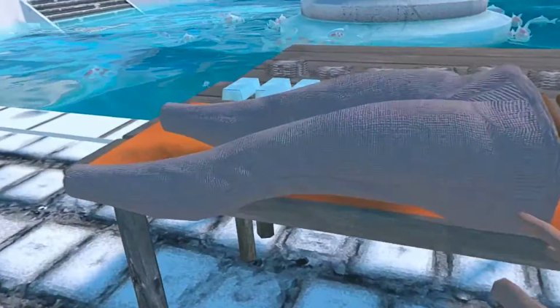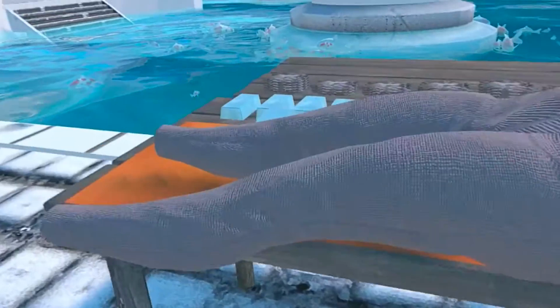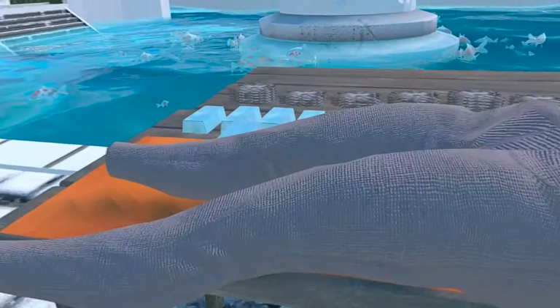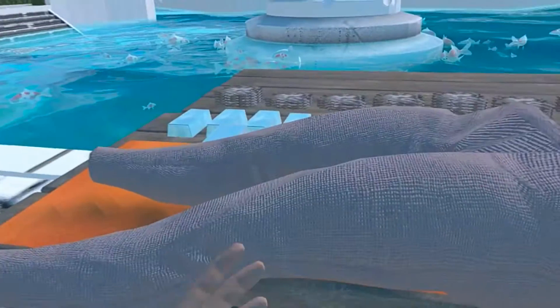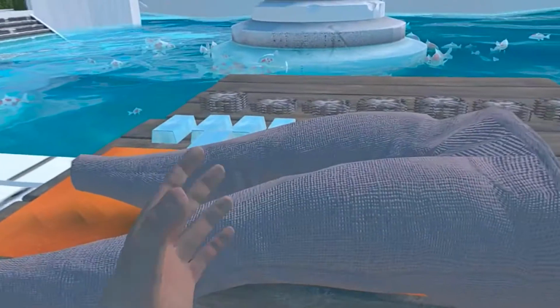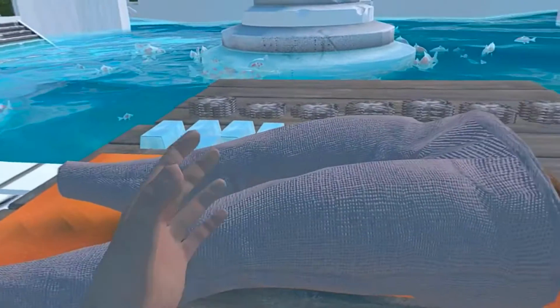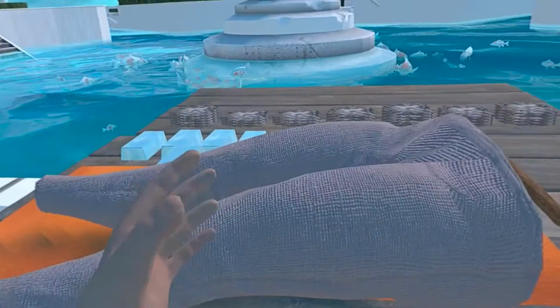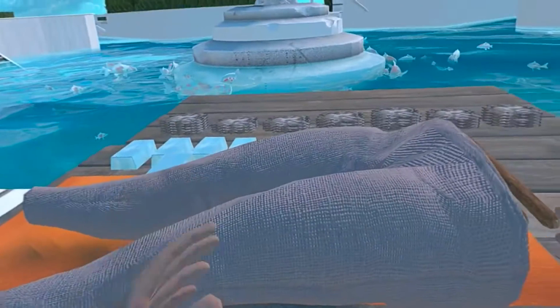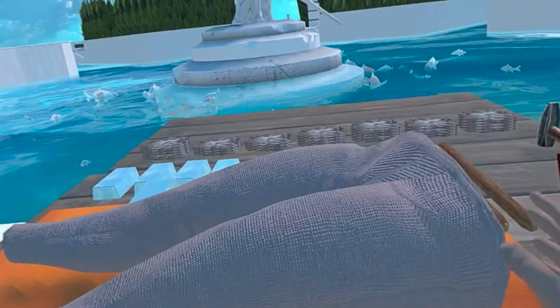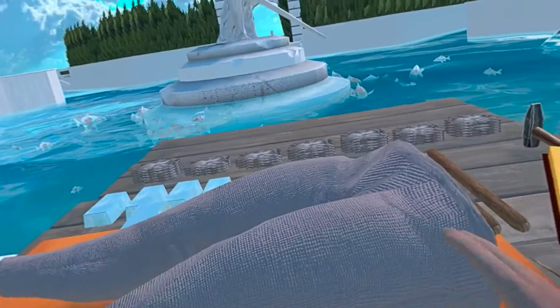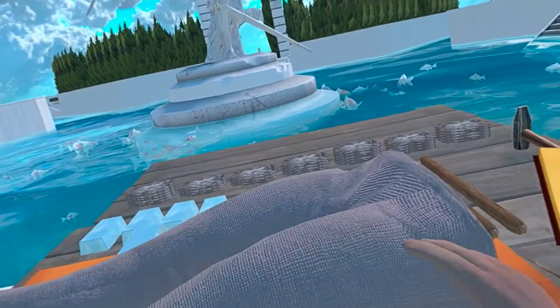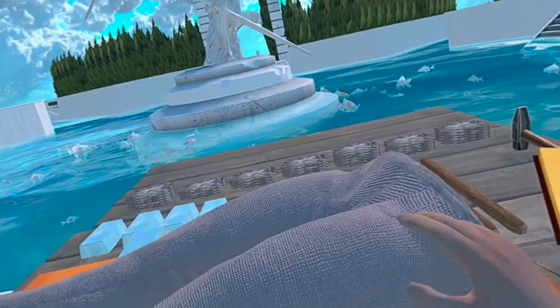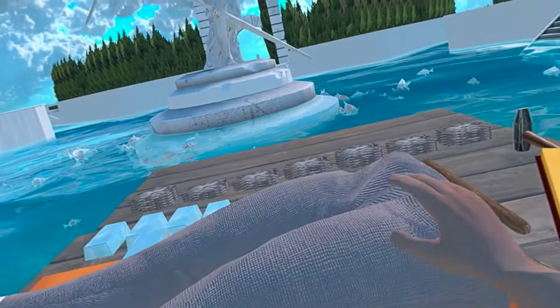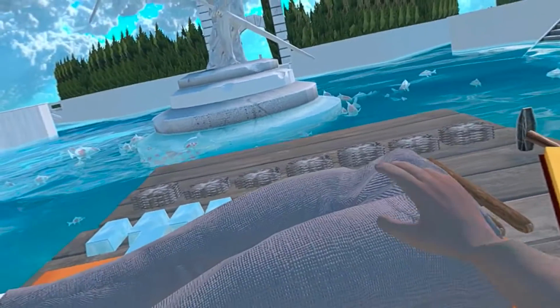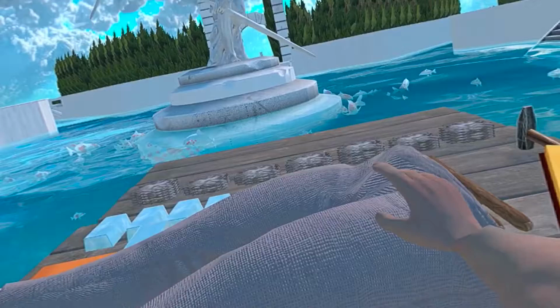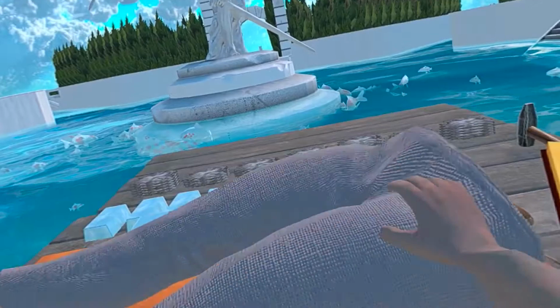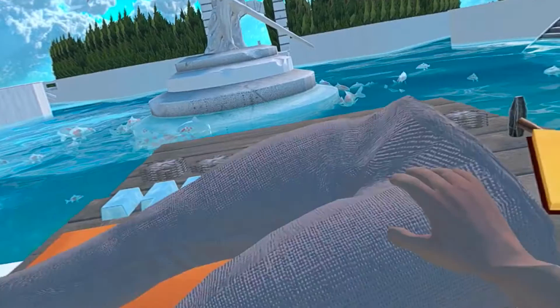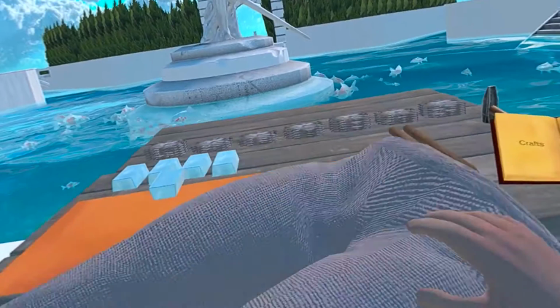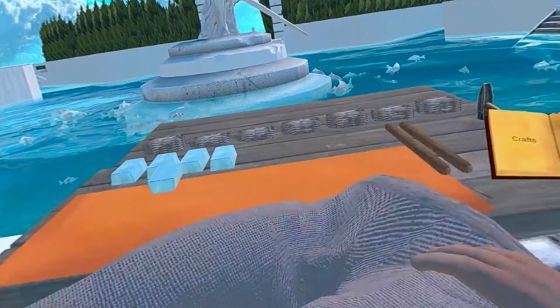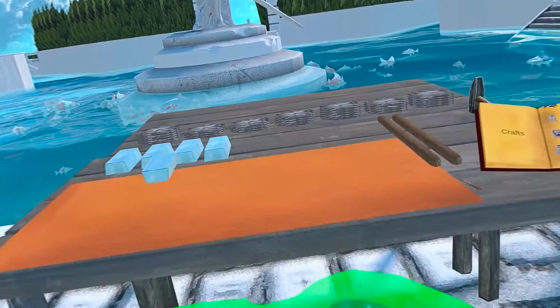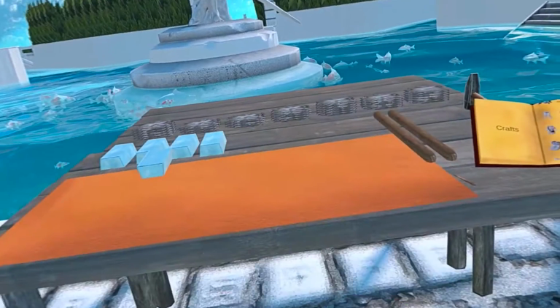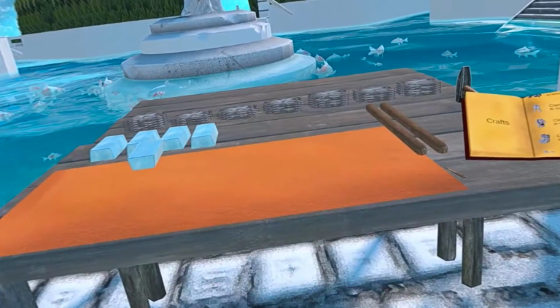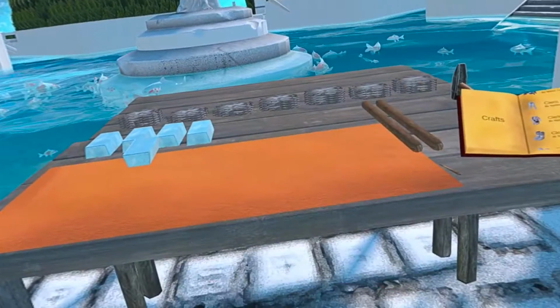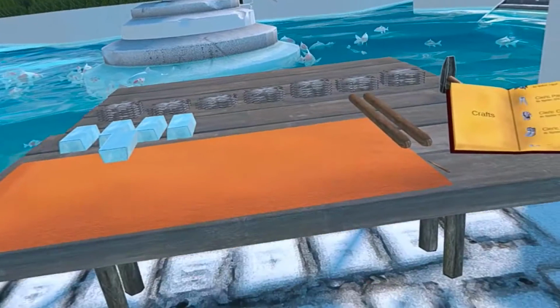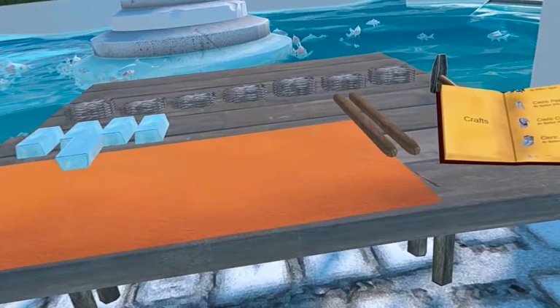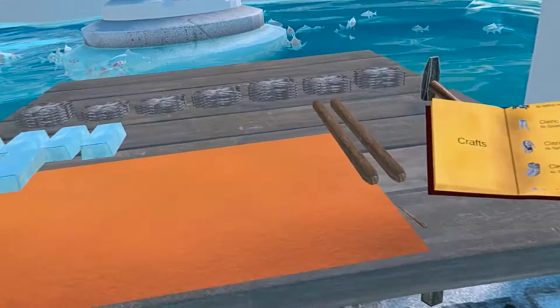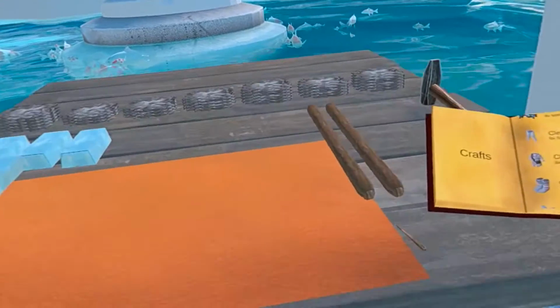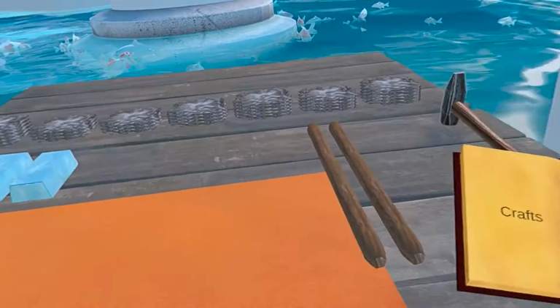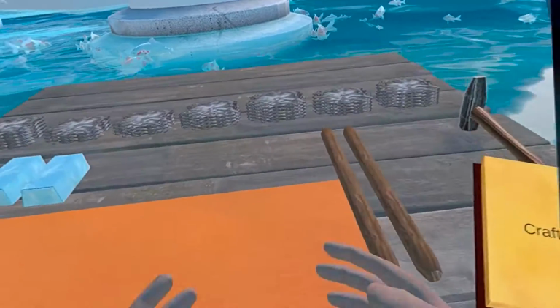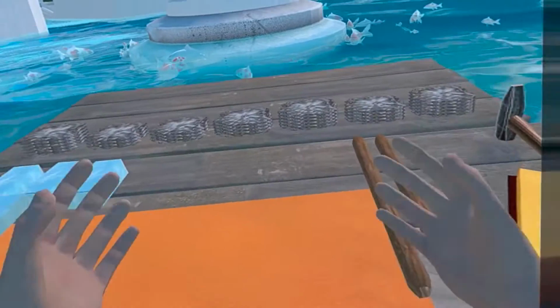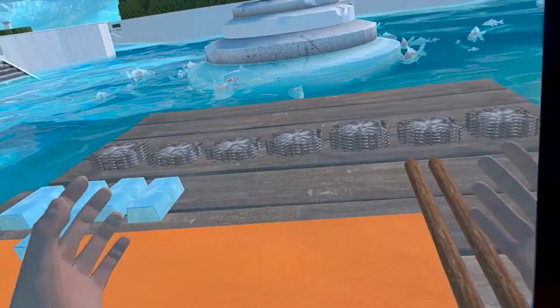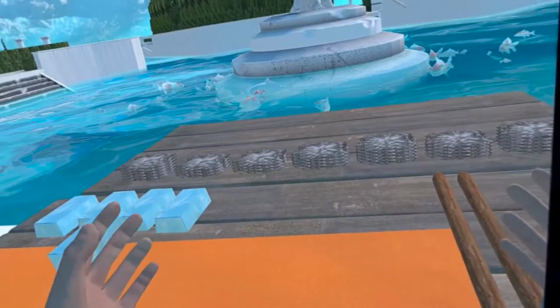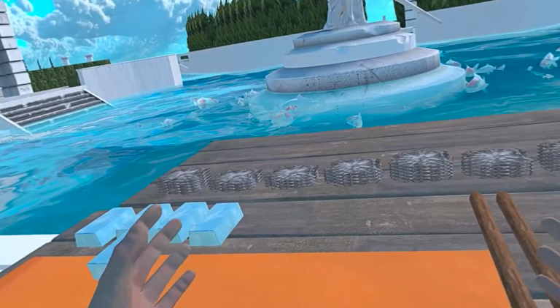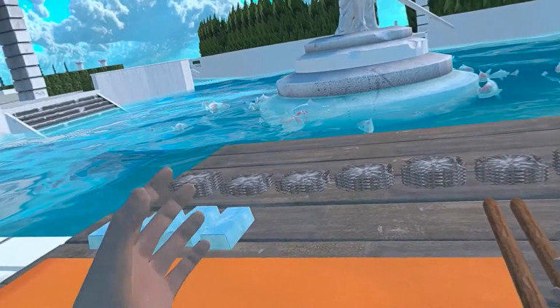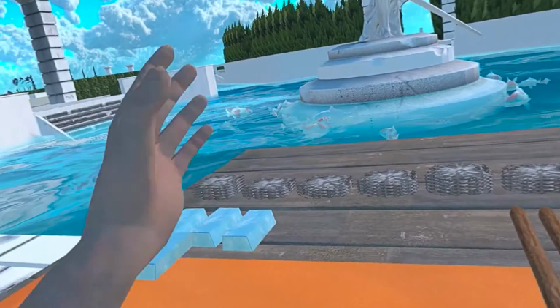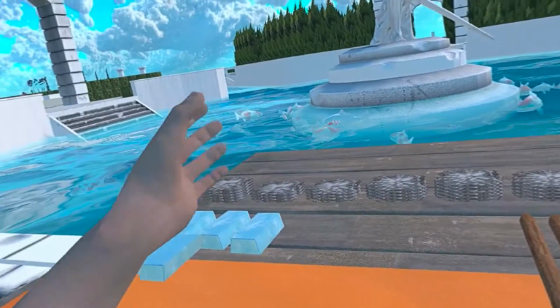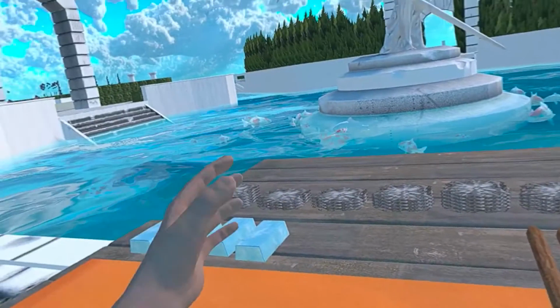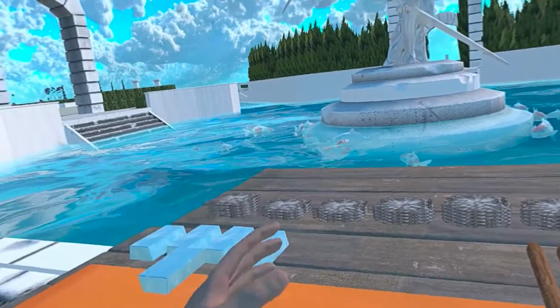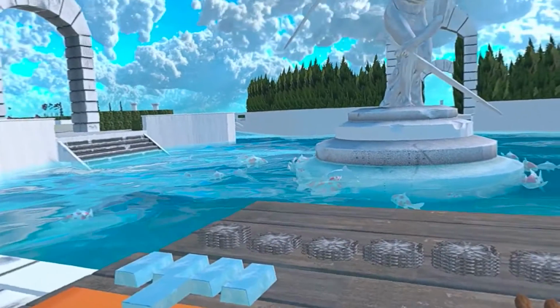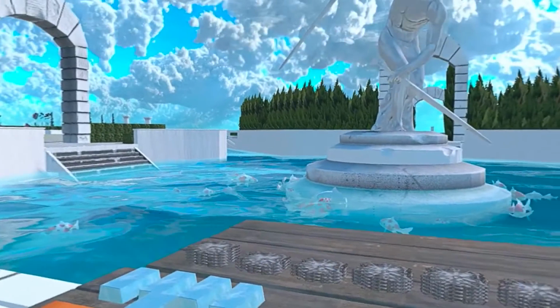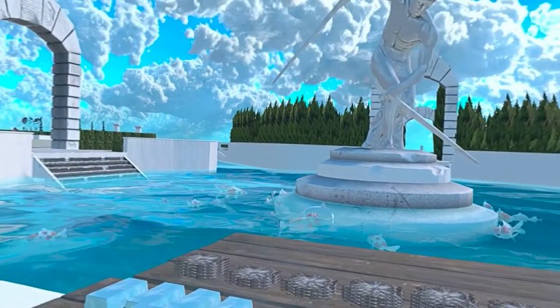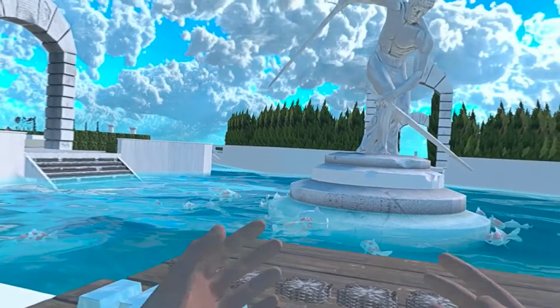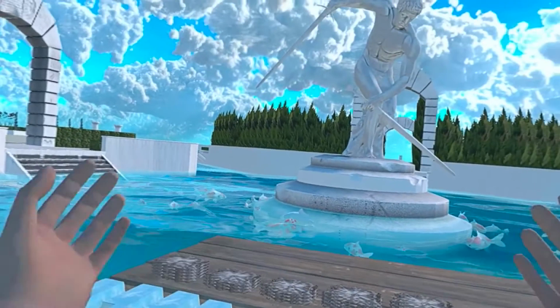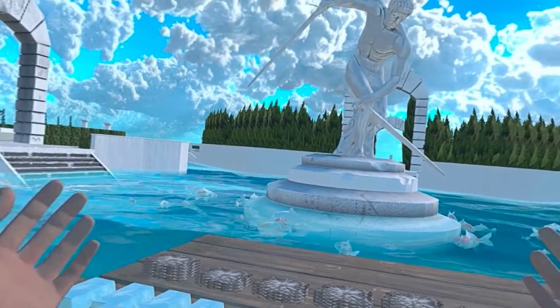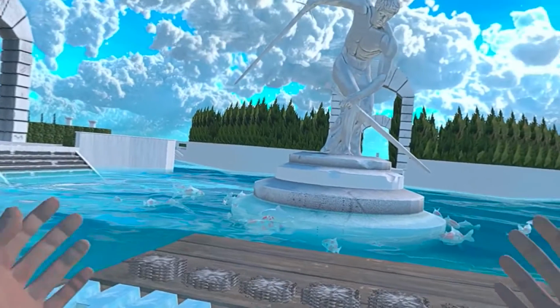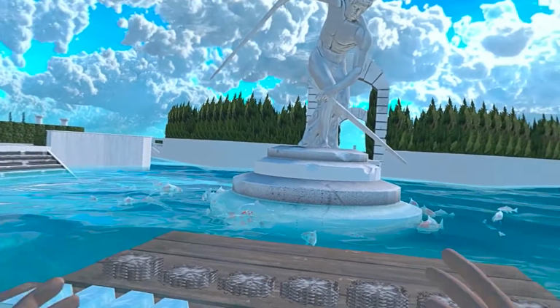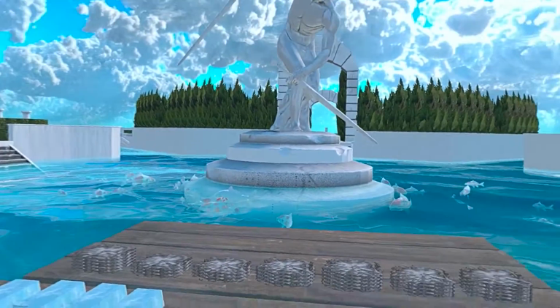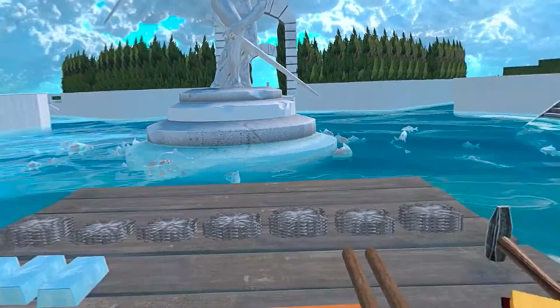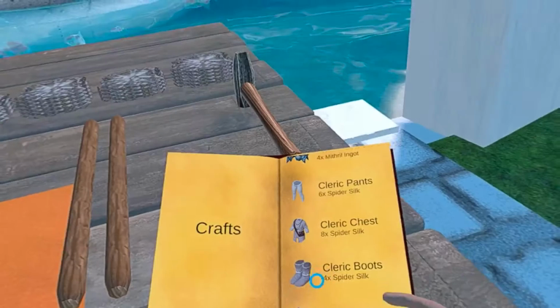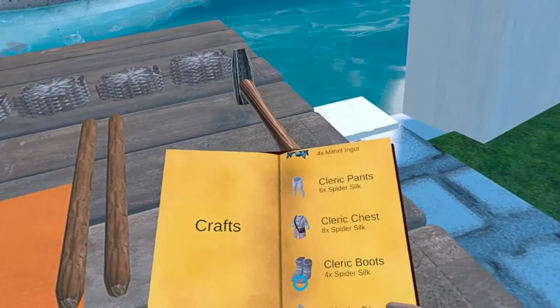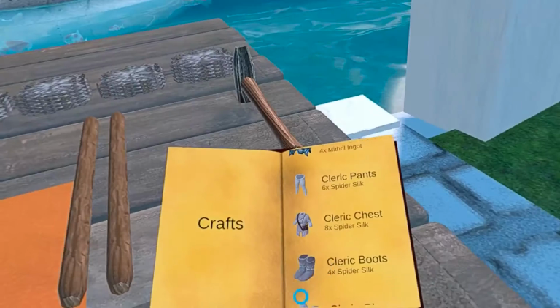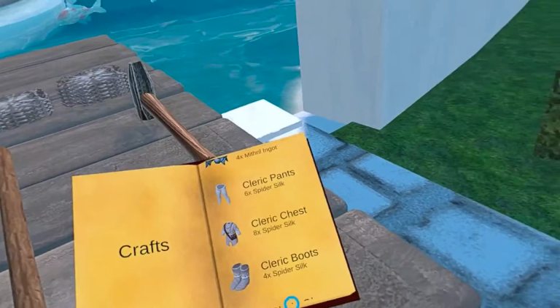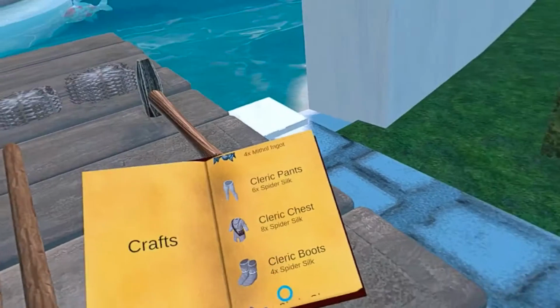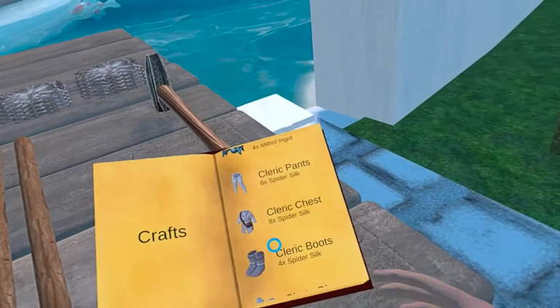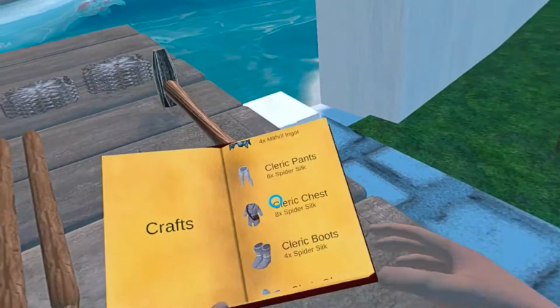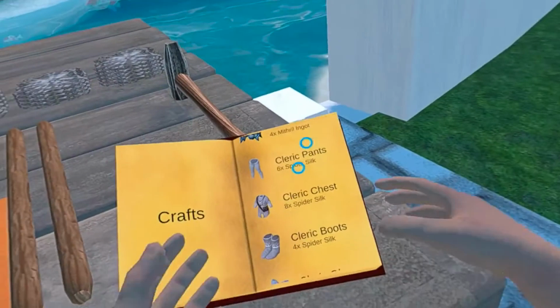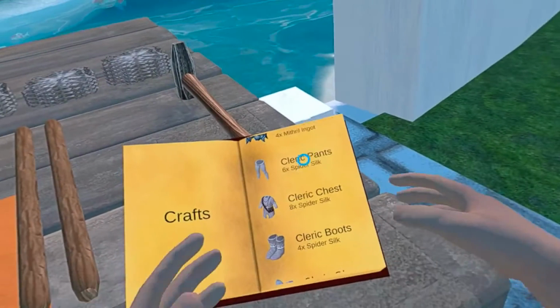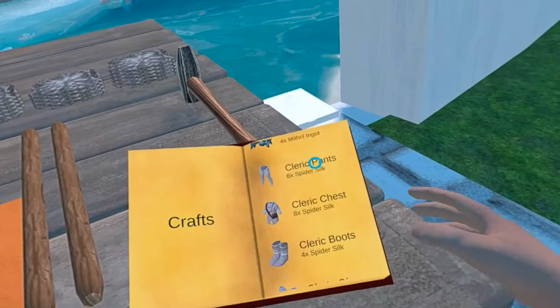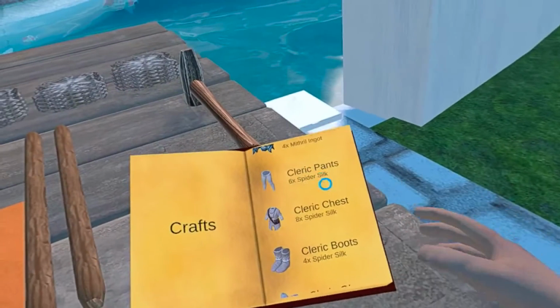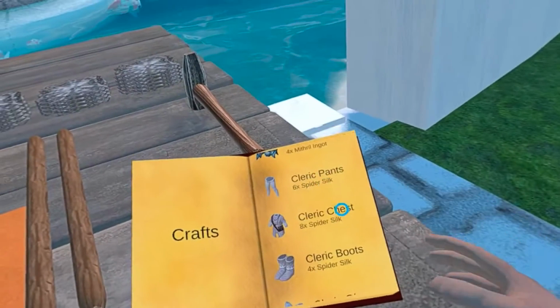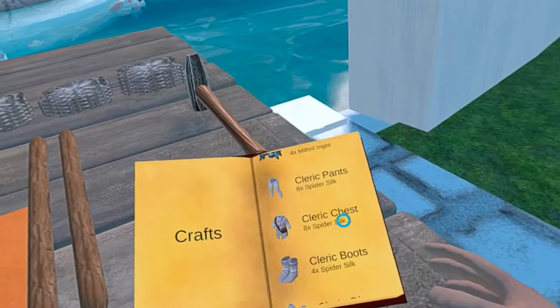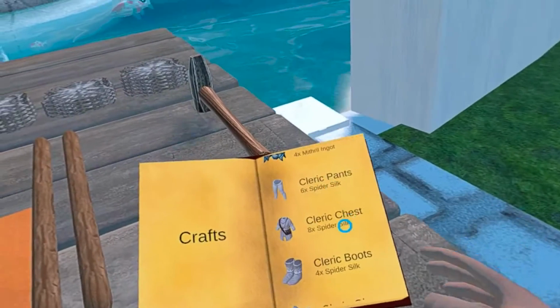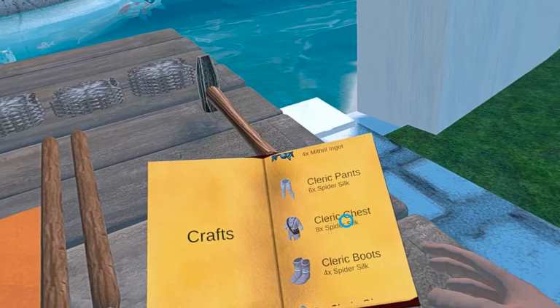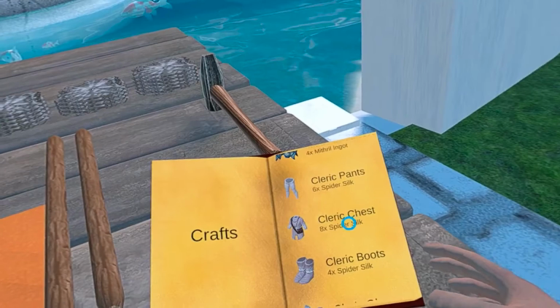Here are the pants complete. I will show you the full build in the end. Next you have a cleric chest.